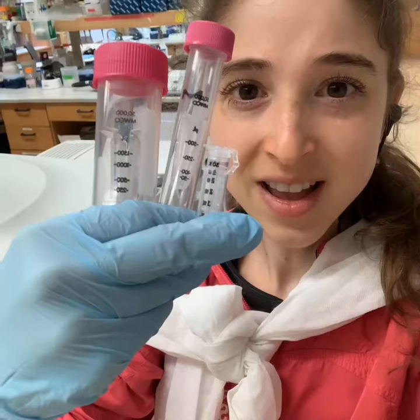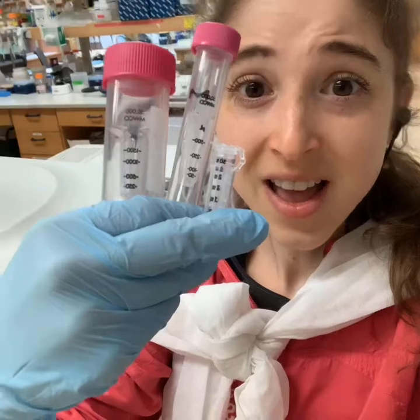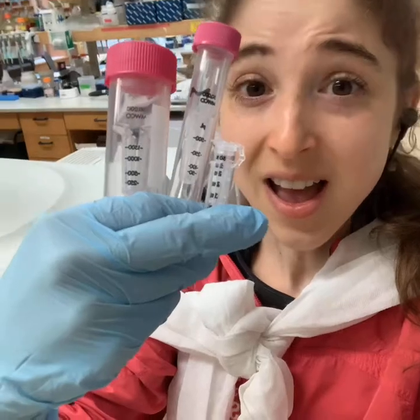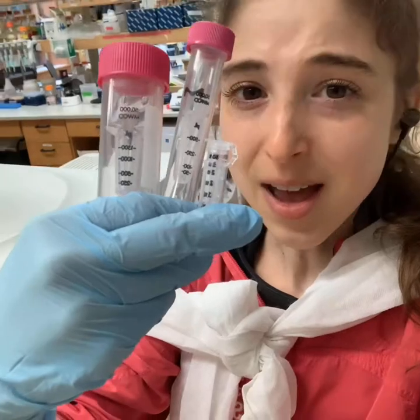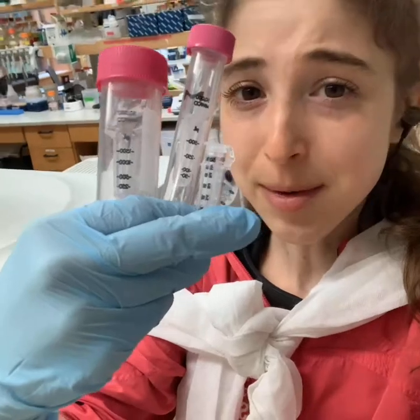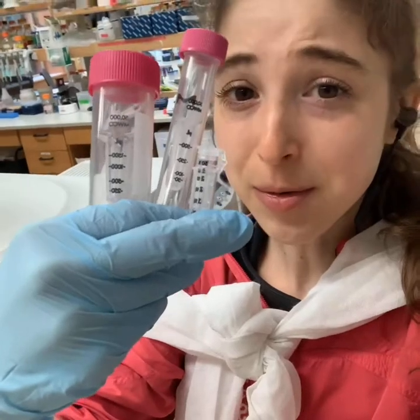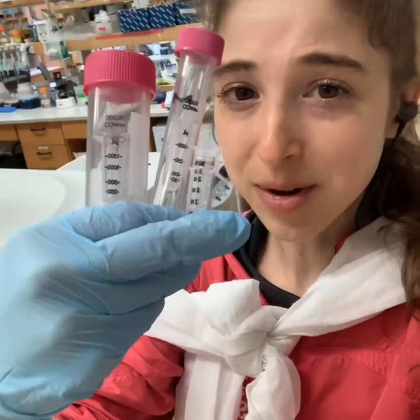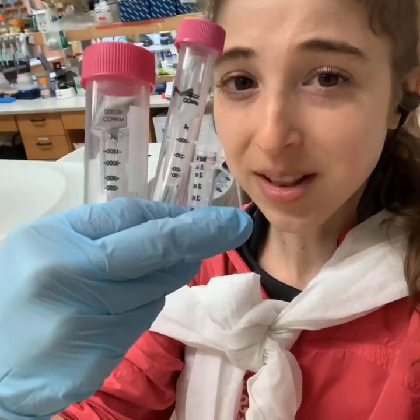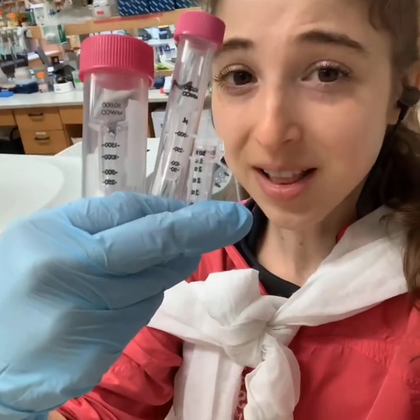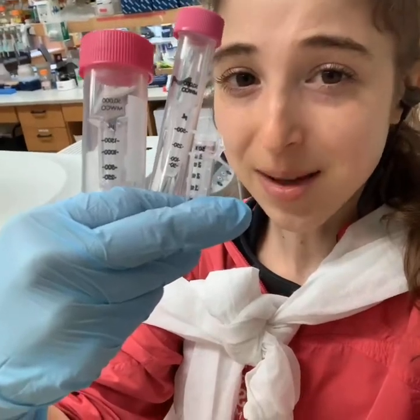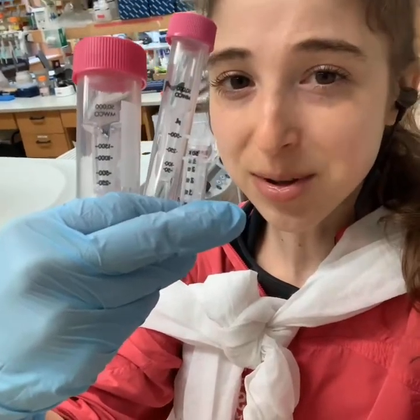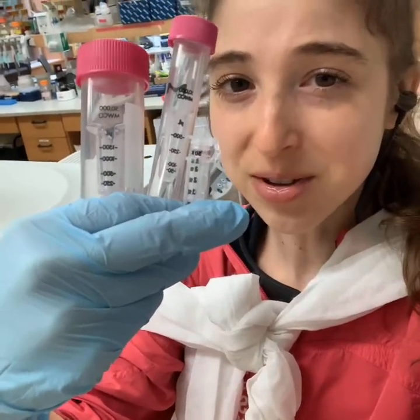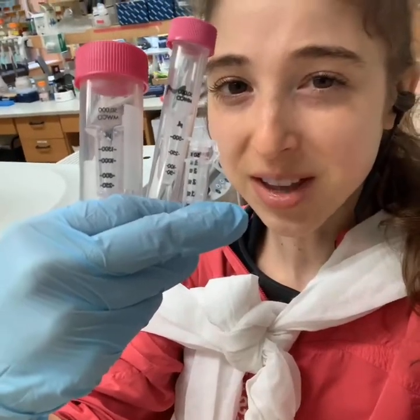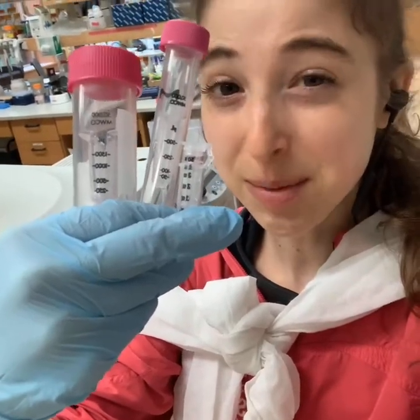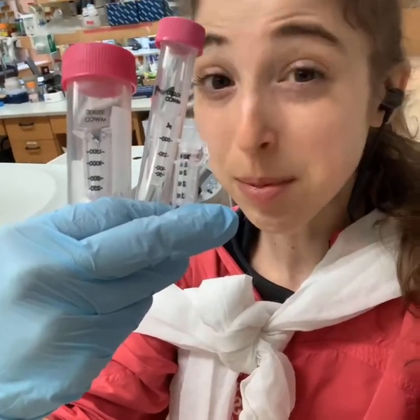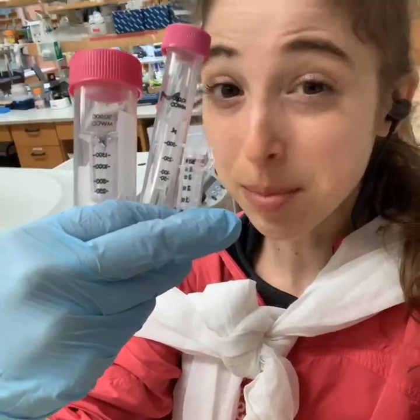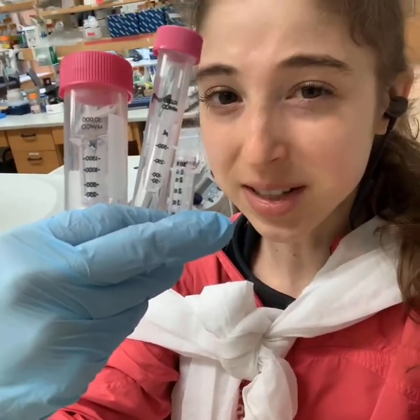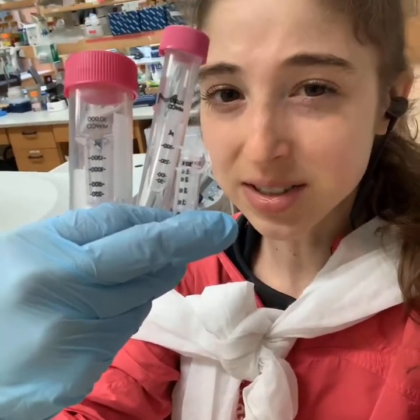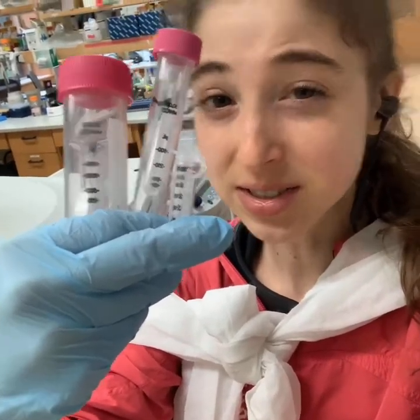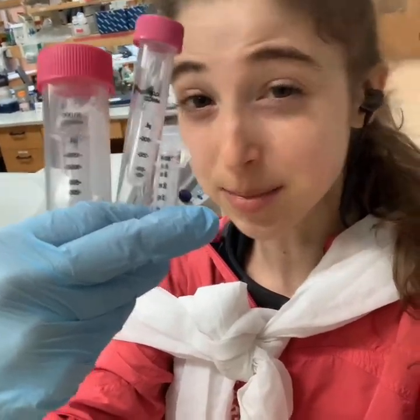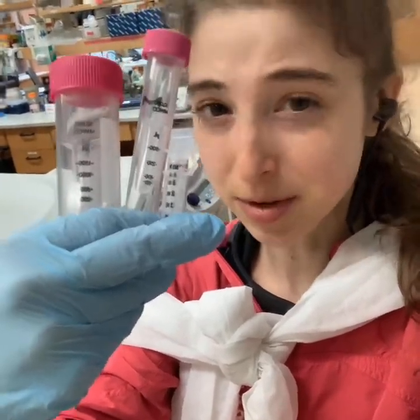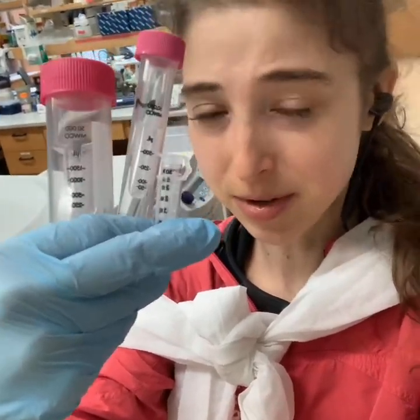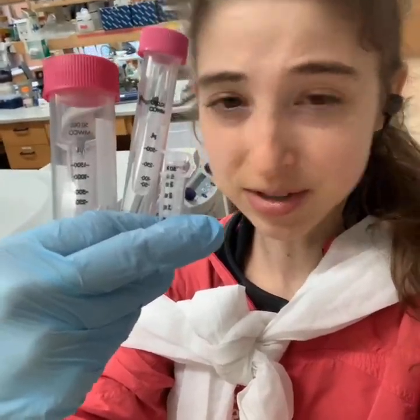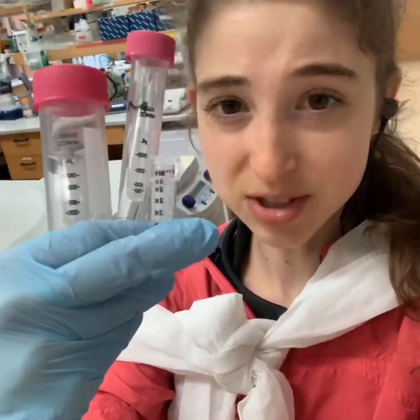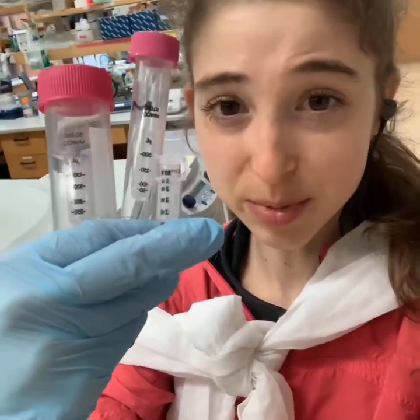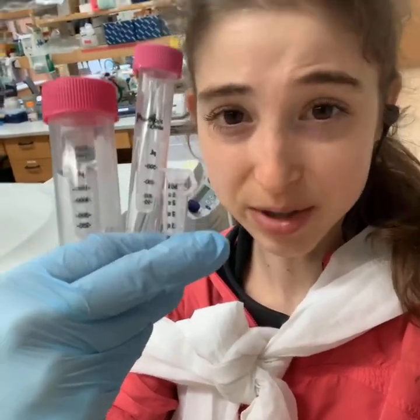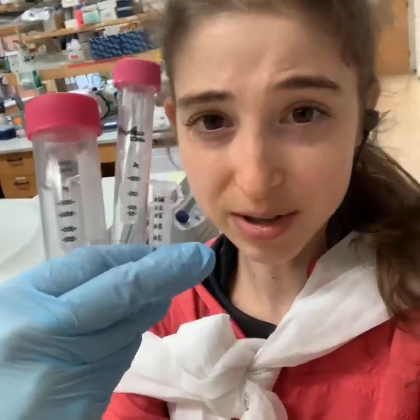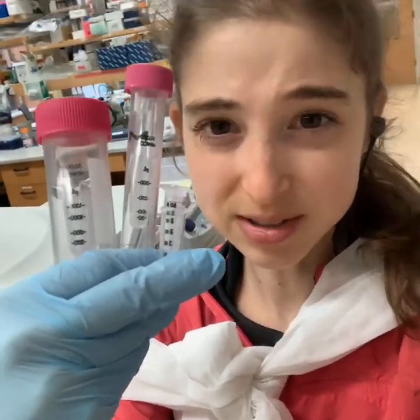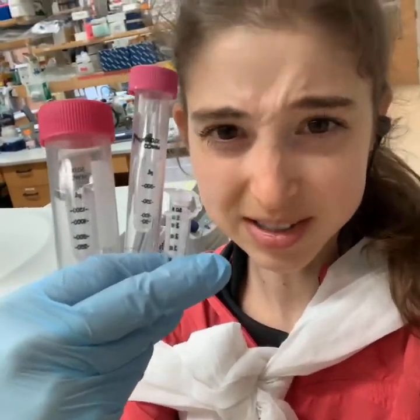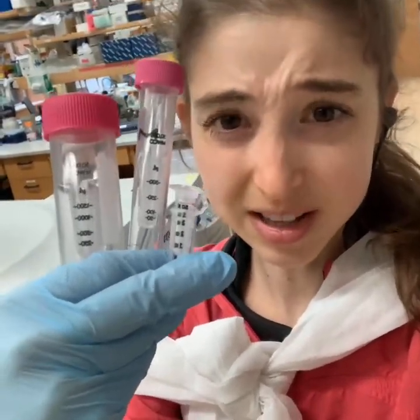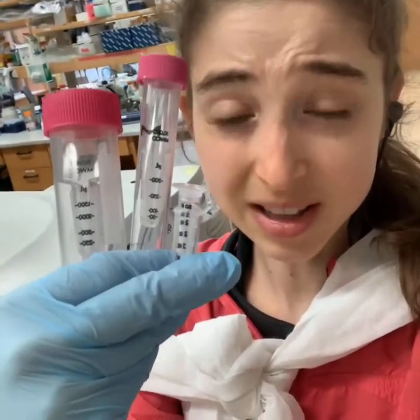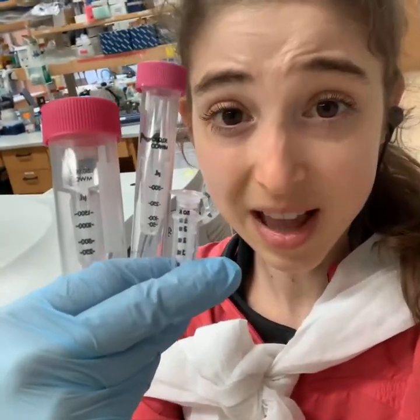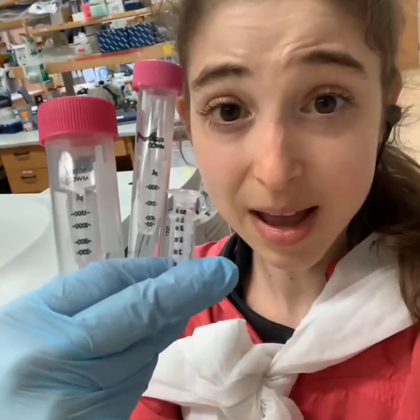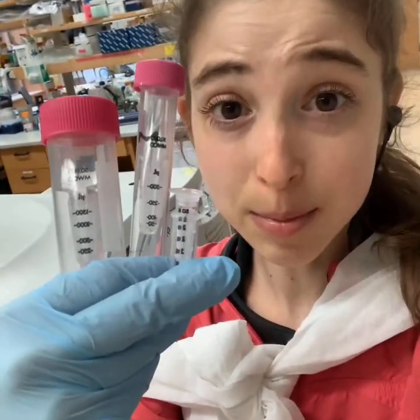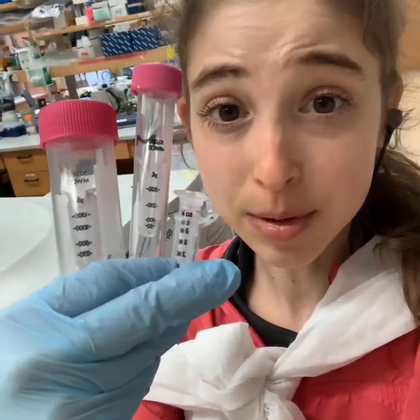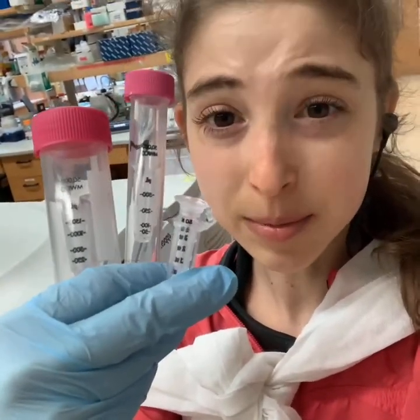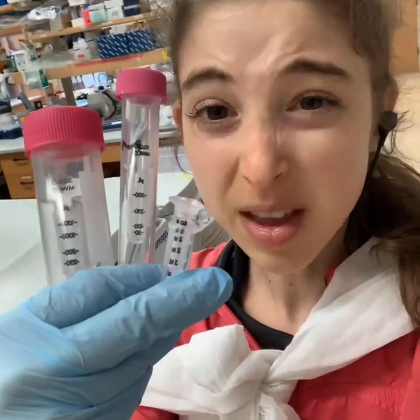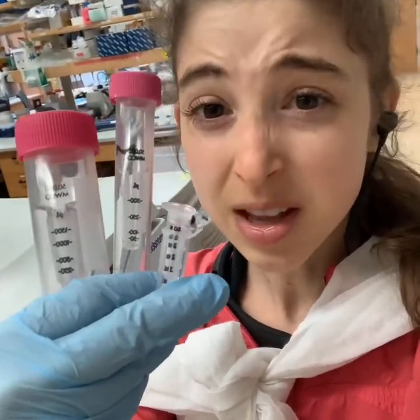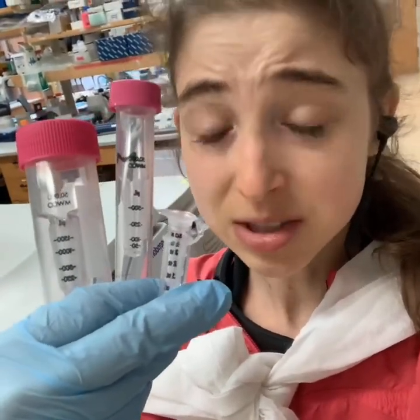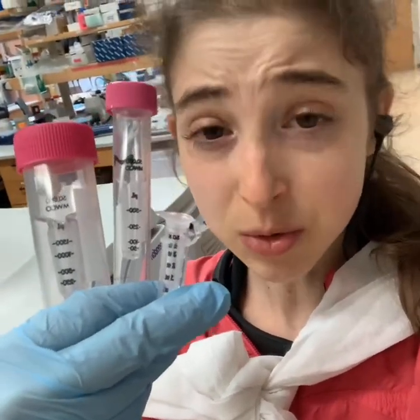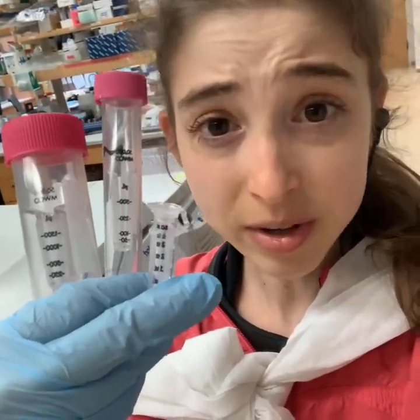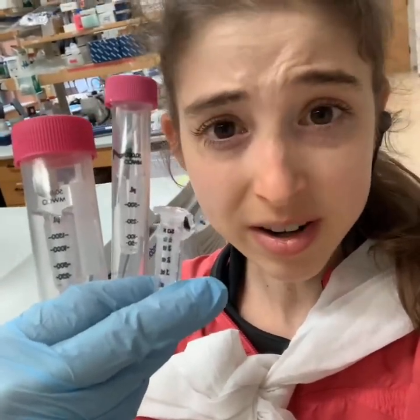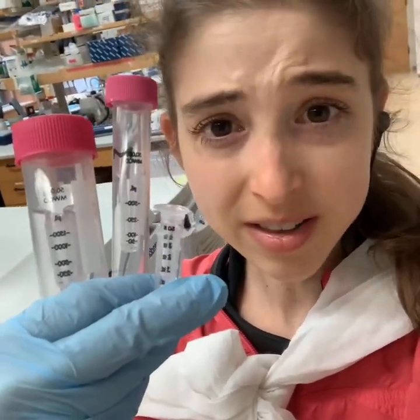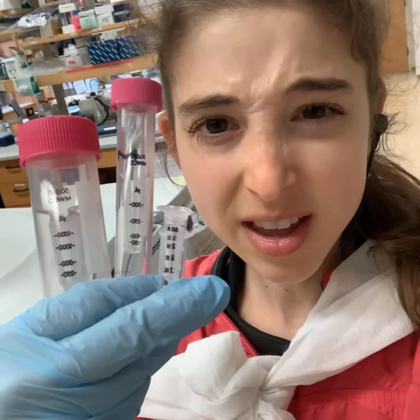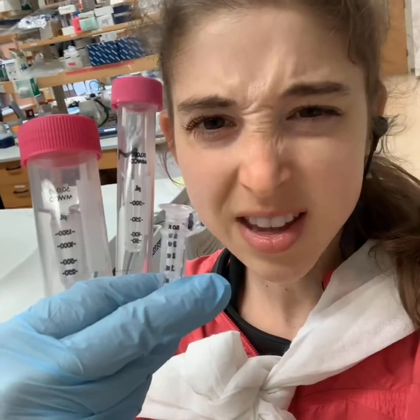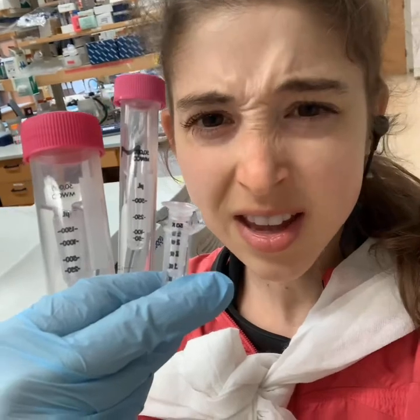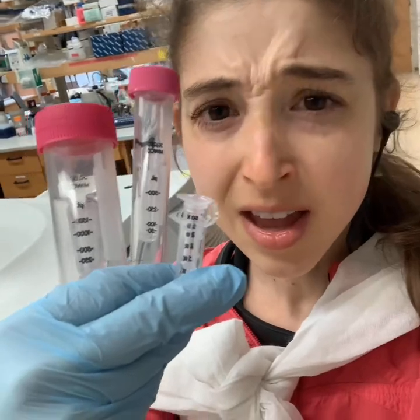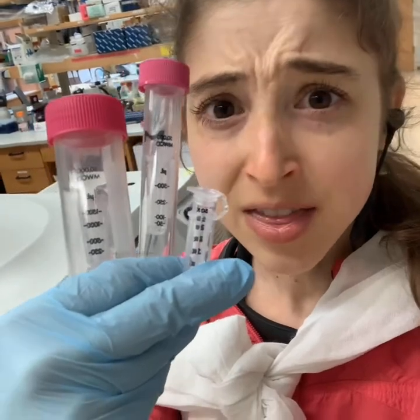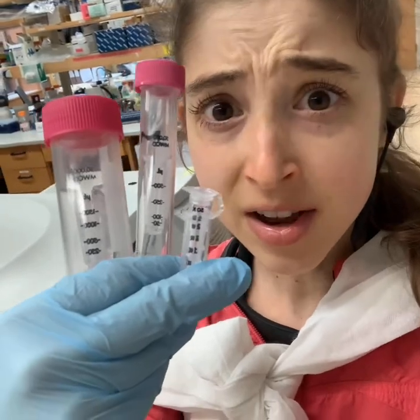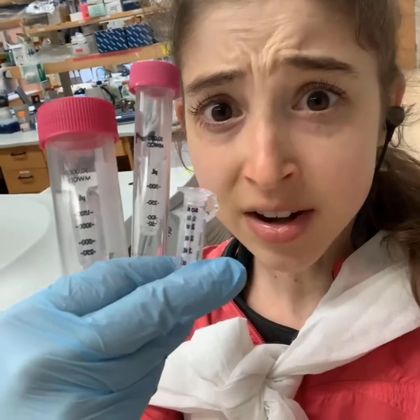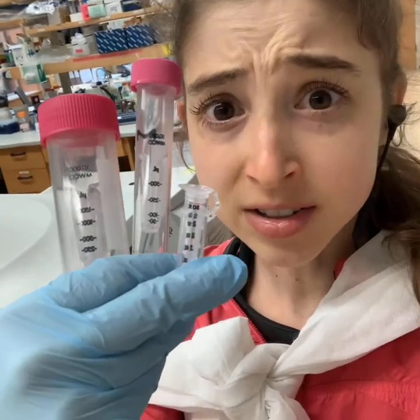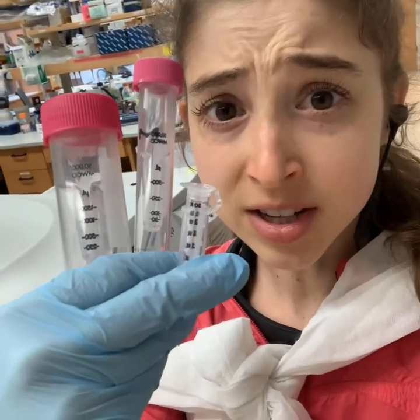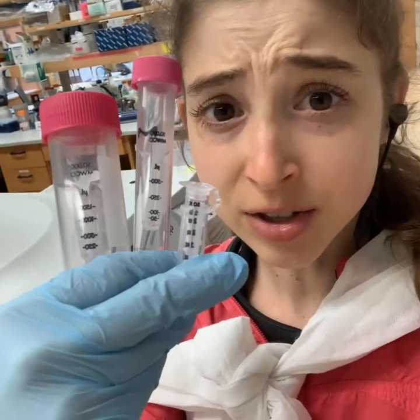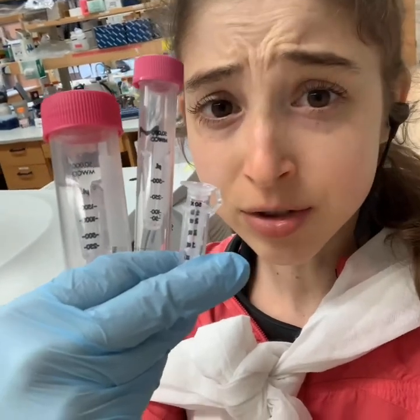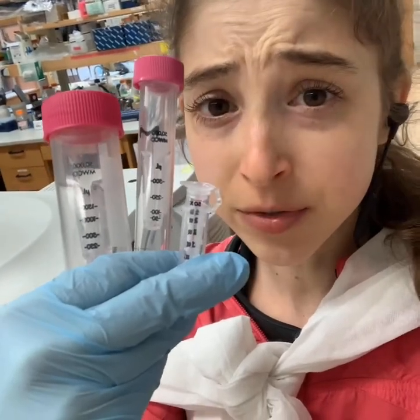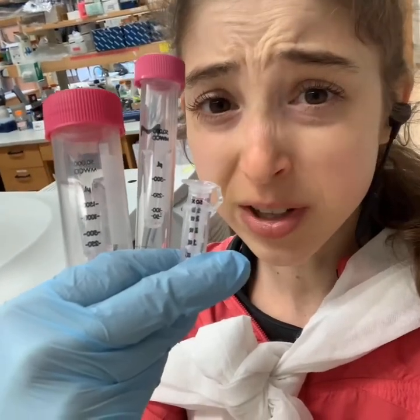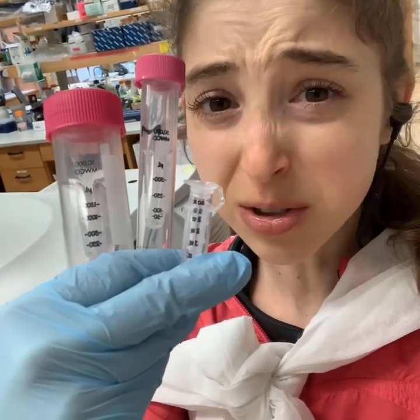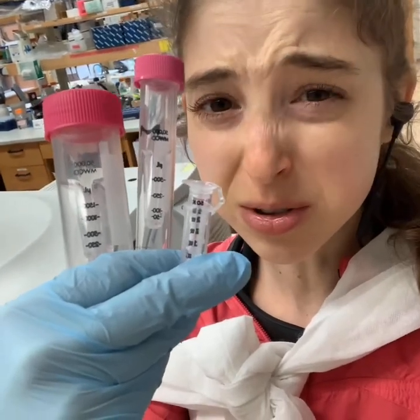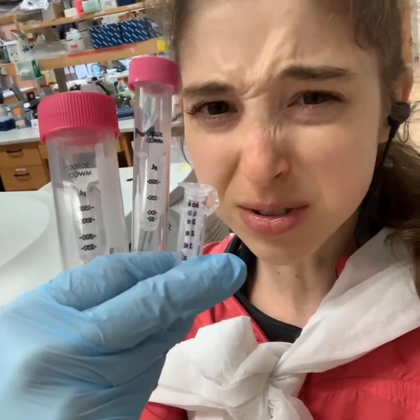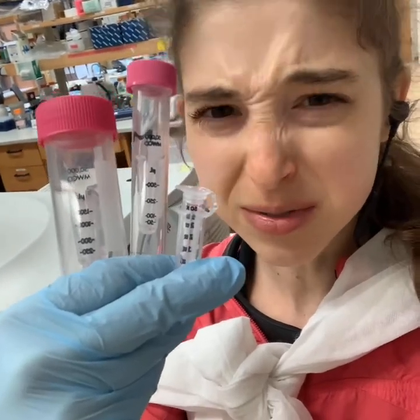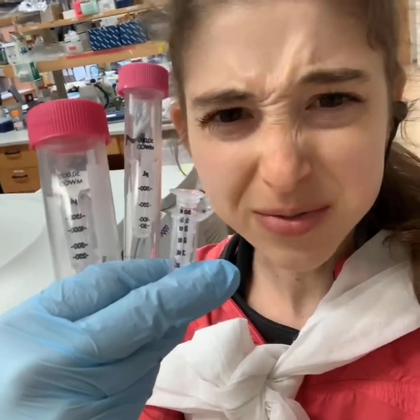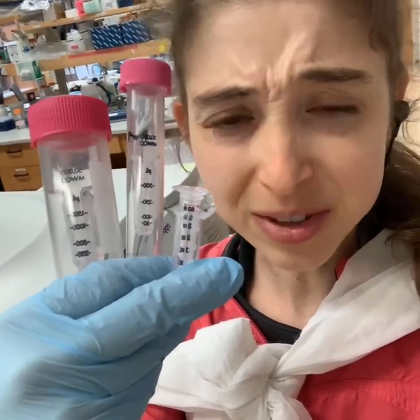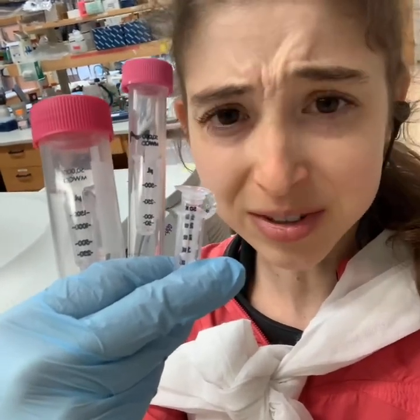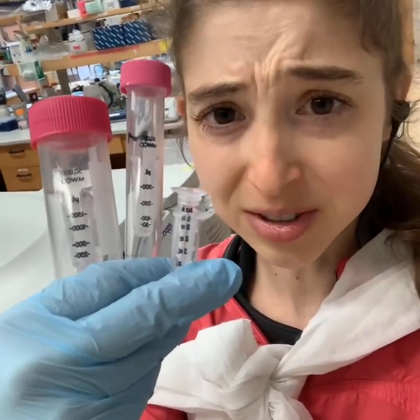I might wear the lab coat cape, but these are some of the real superheroes in the lab. So what are they? They're centrifugal filters.